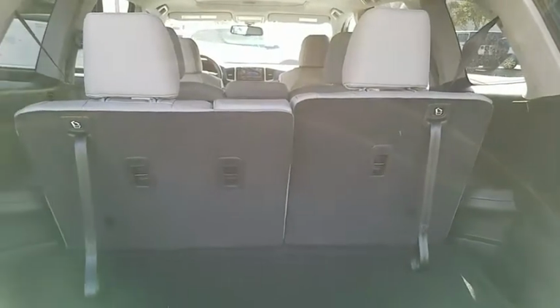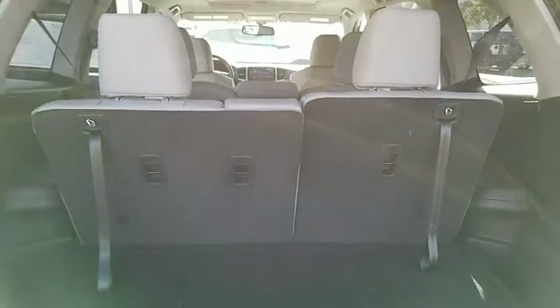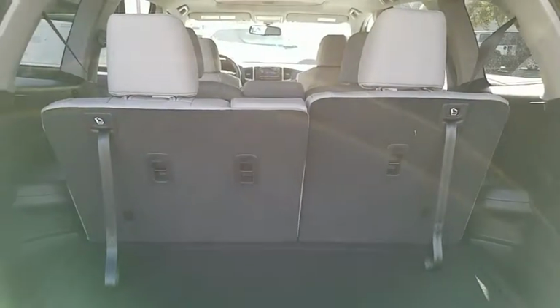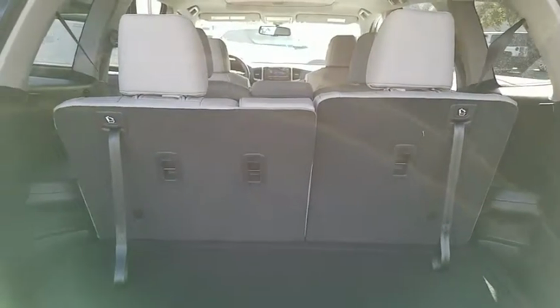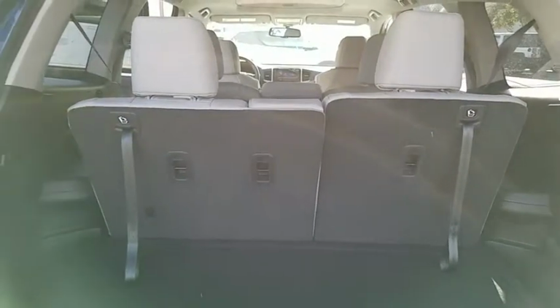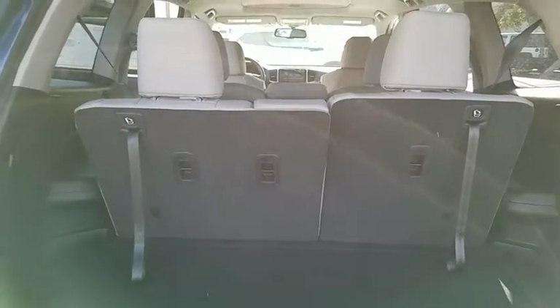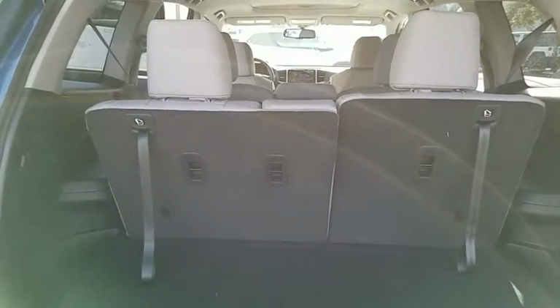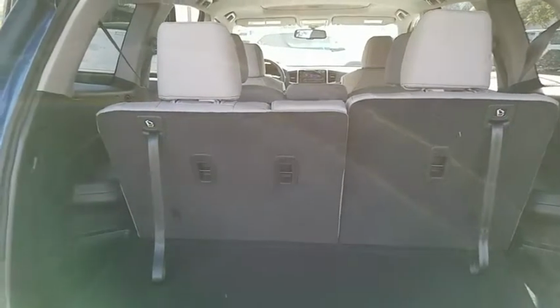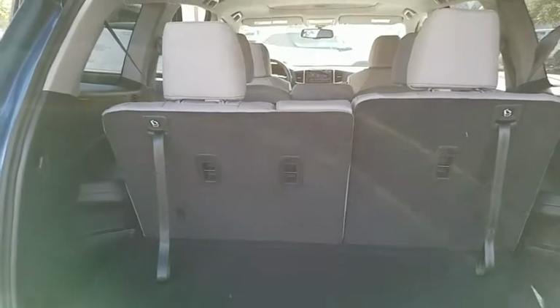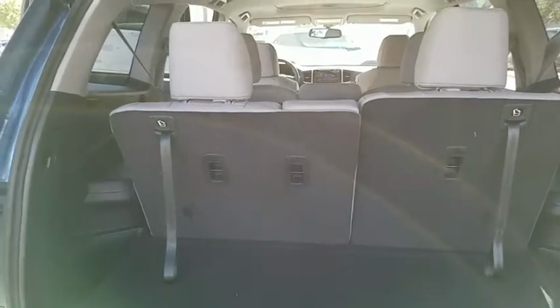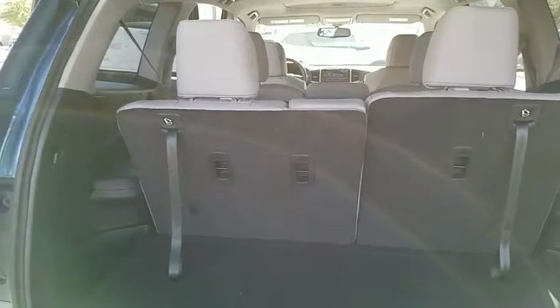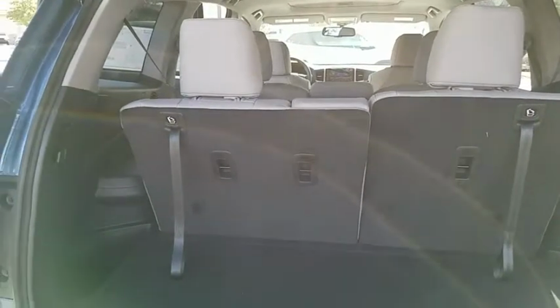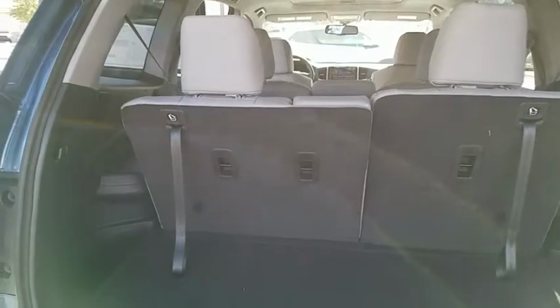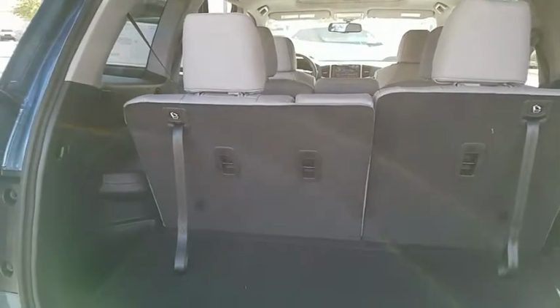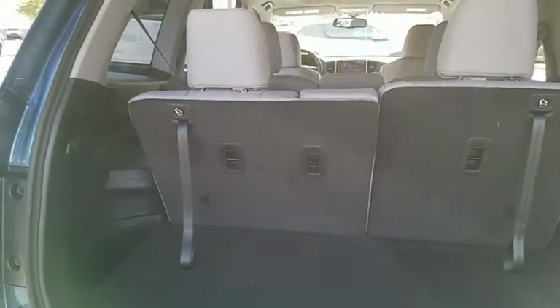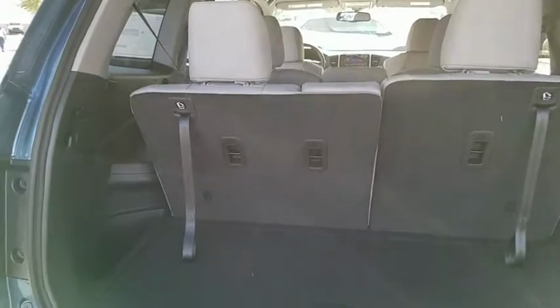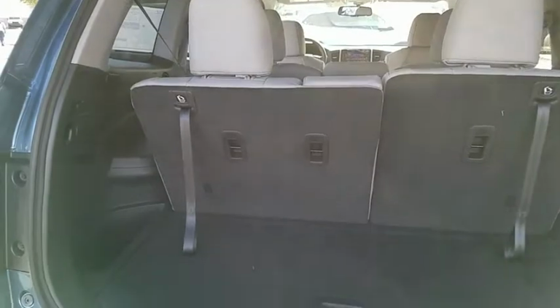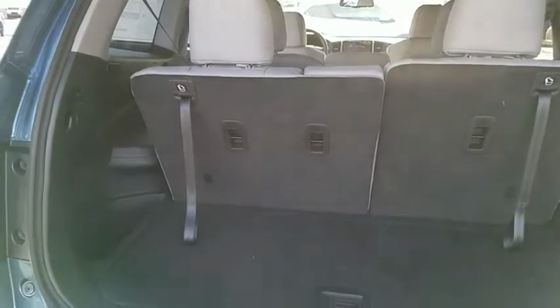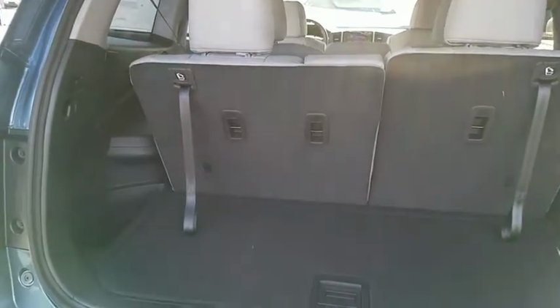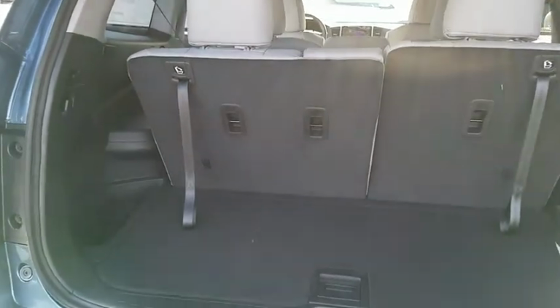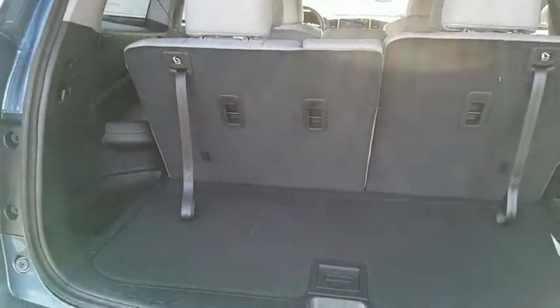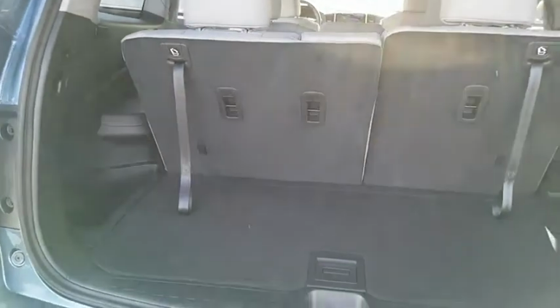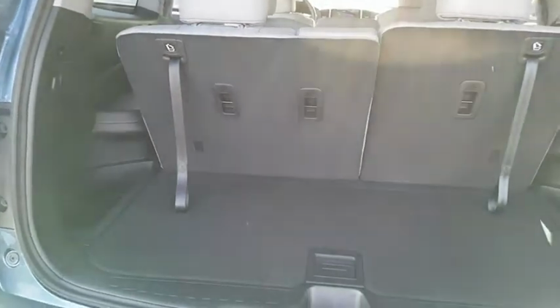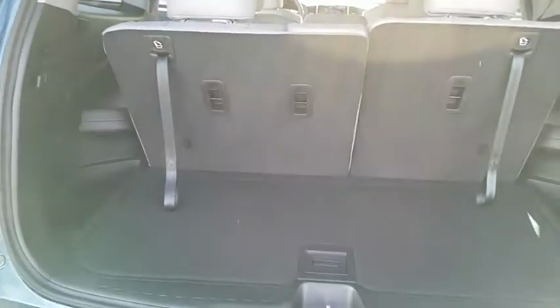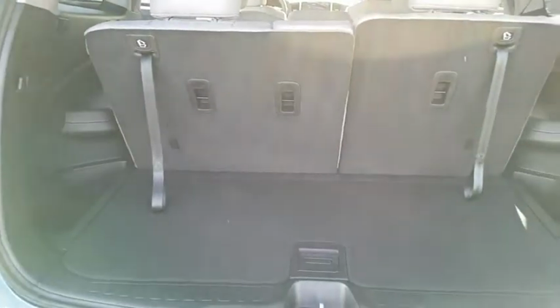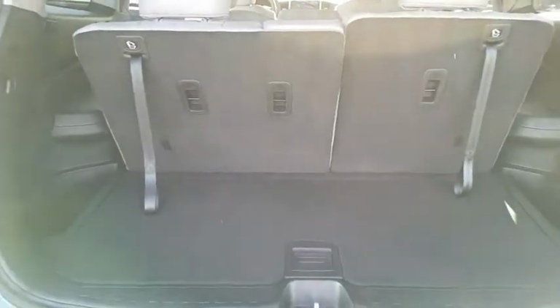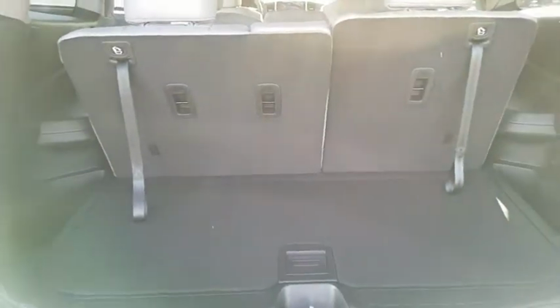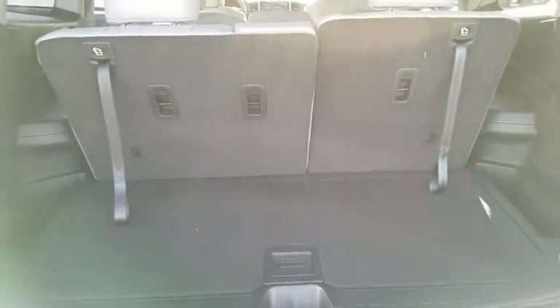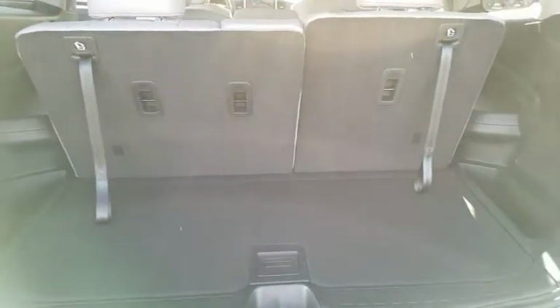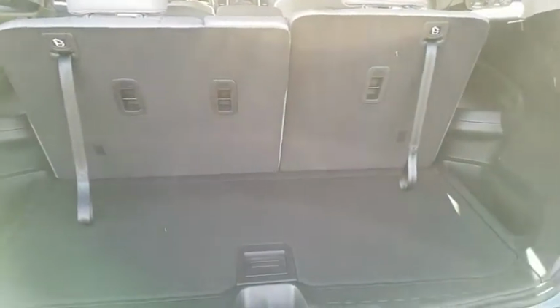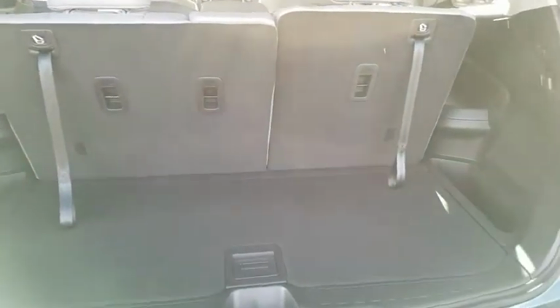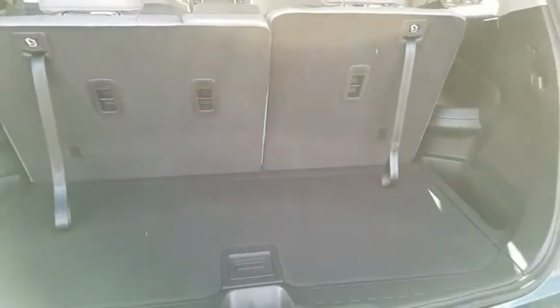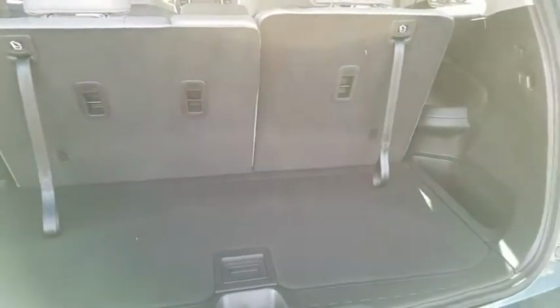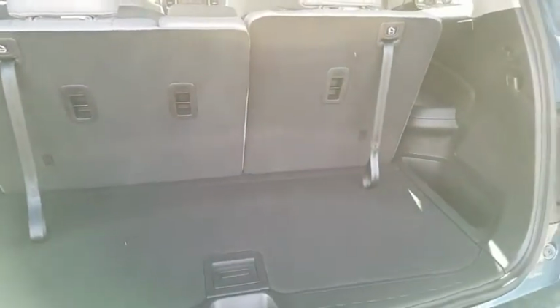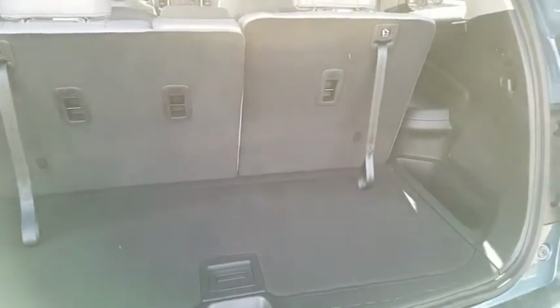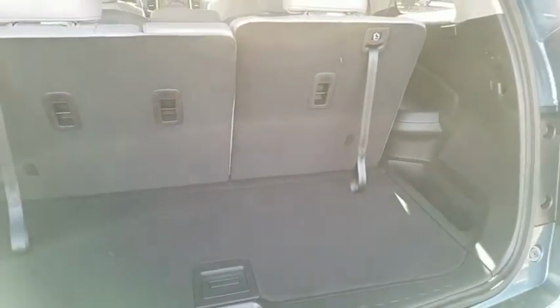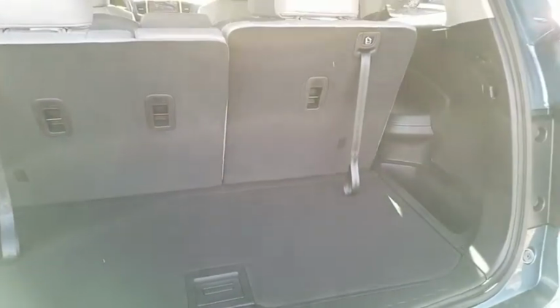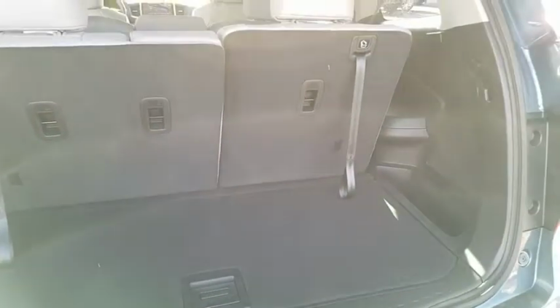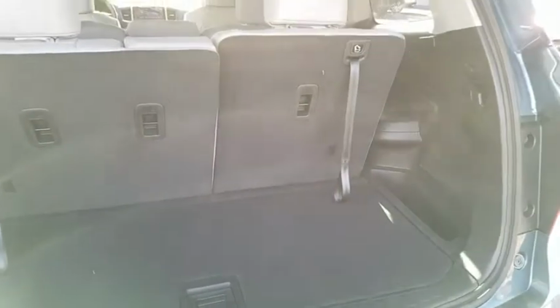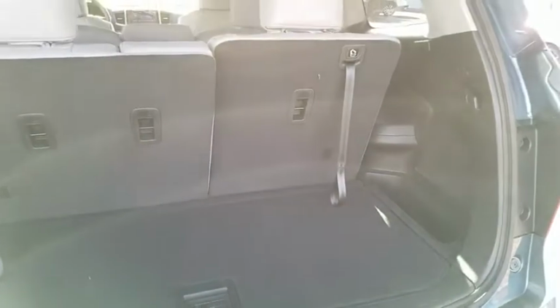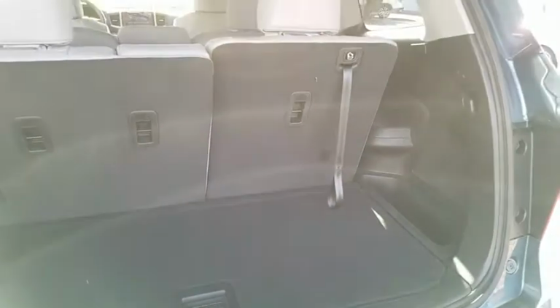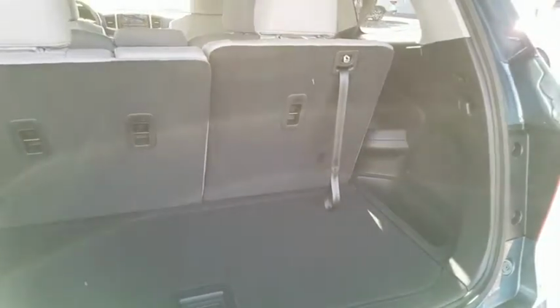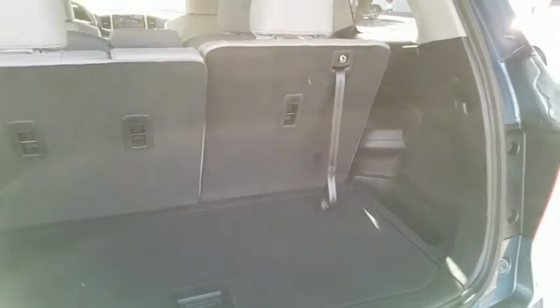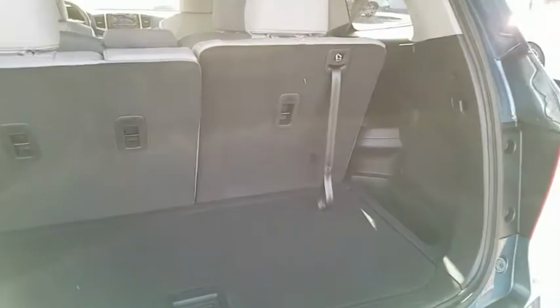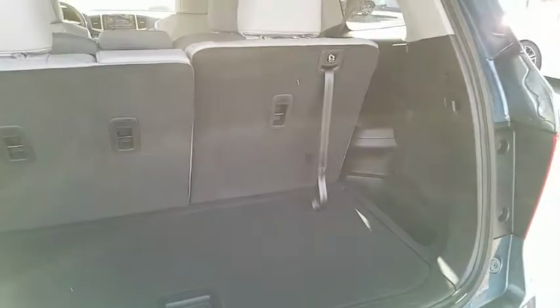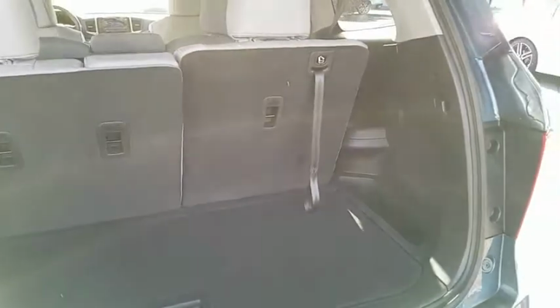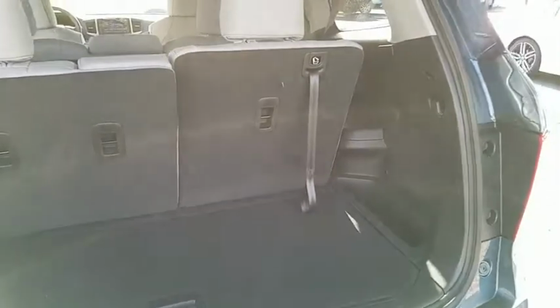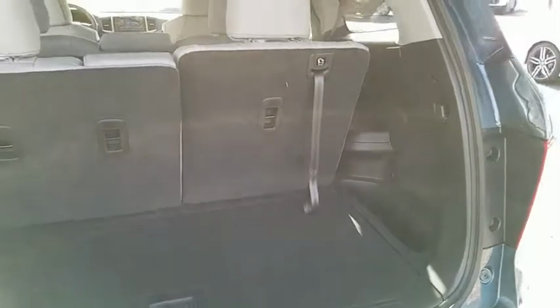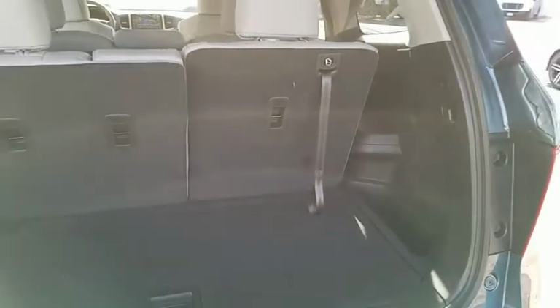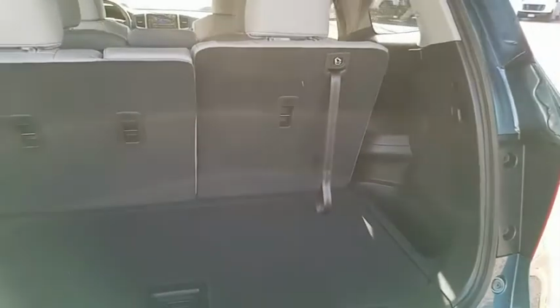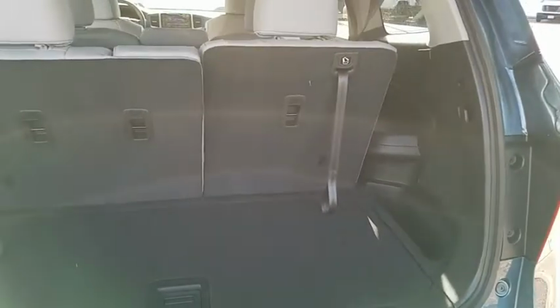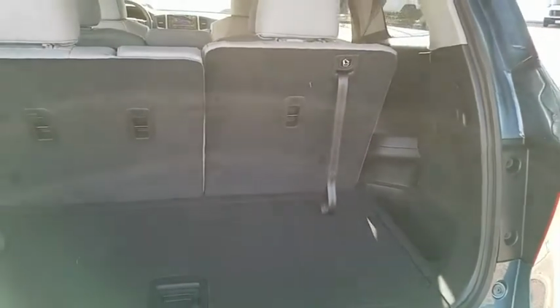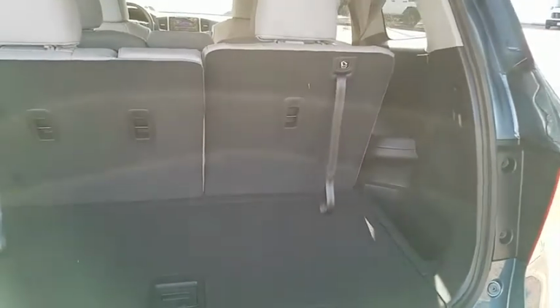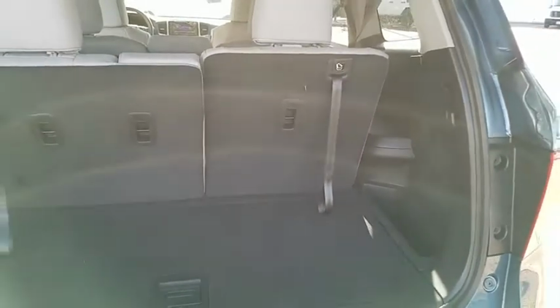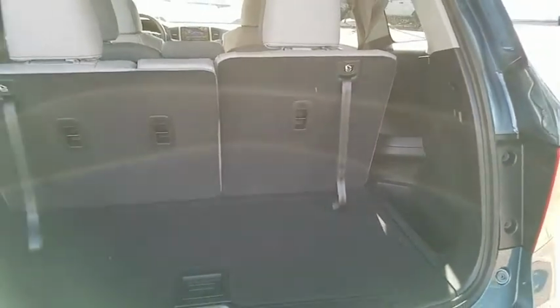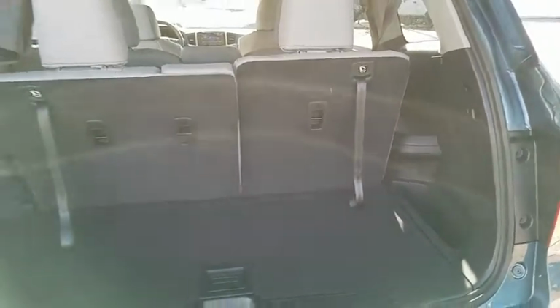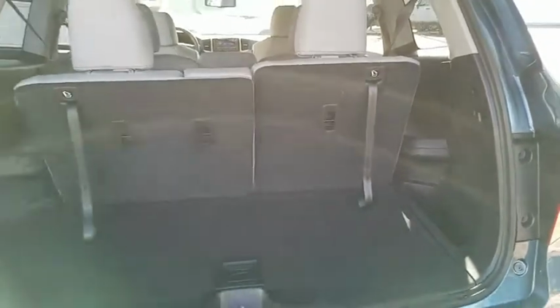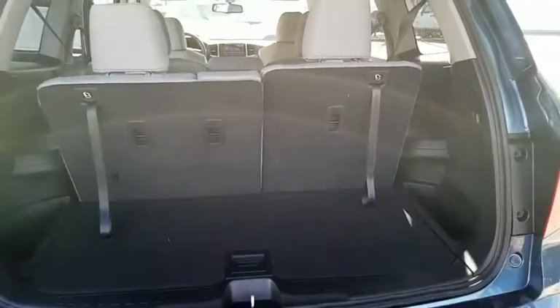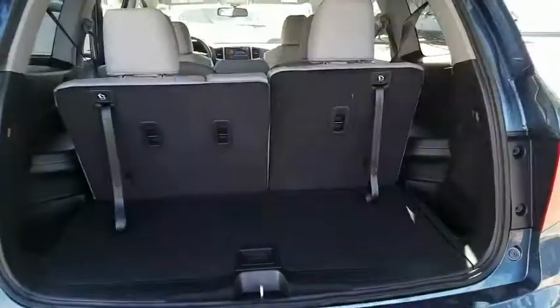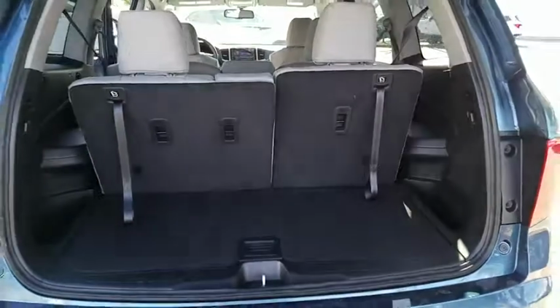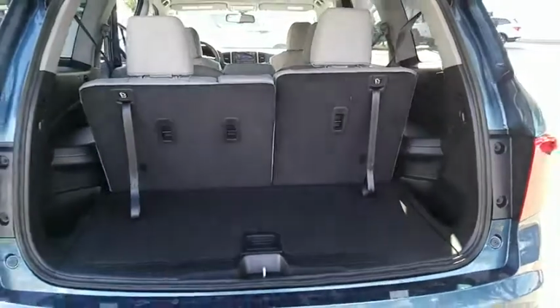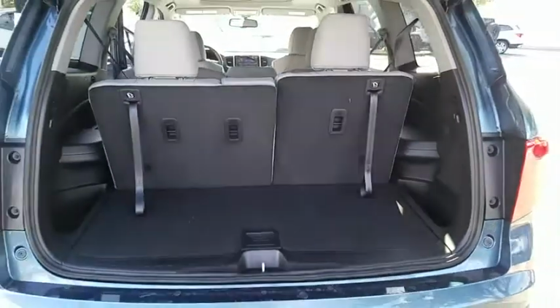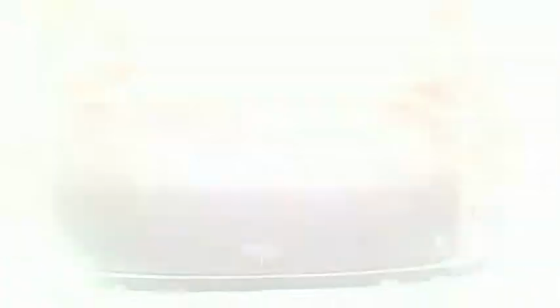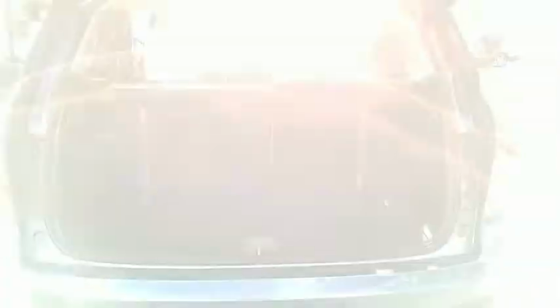Compass. Daytime running lights. Tachometer. Leather seats. Cargo area lights. Remote window operation. Vanity mirrors.